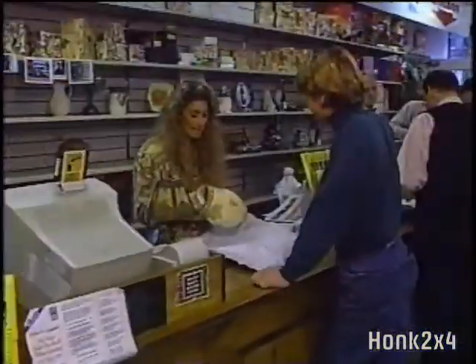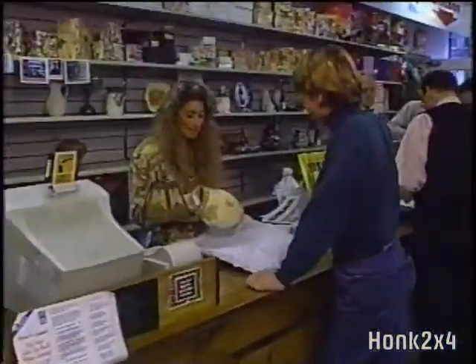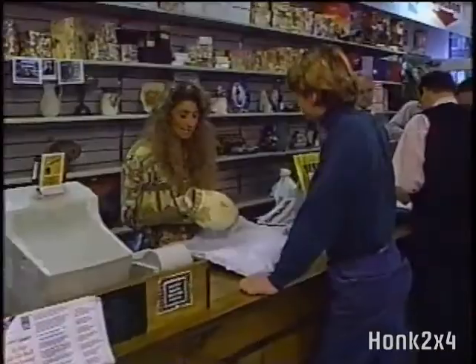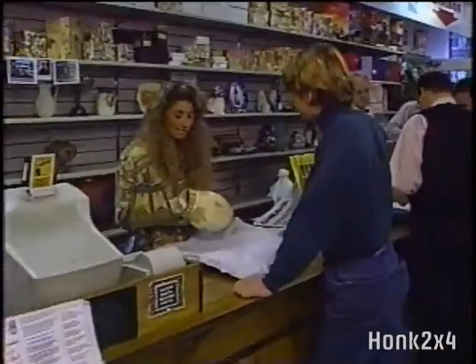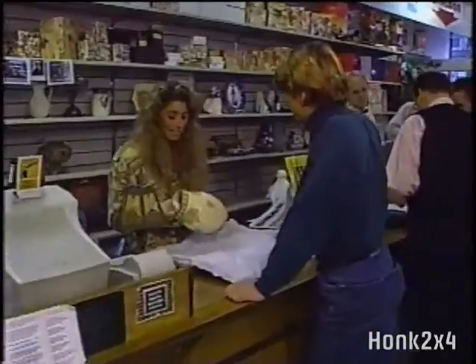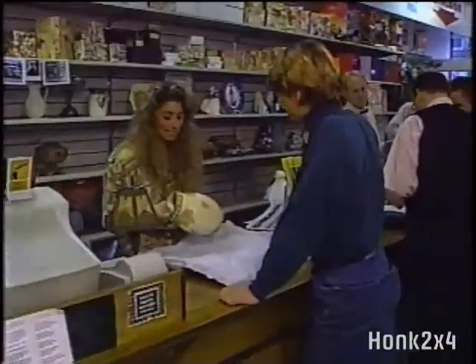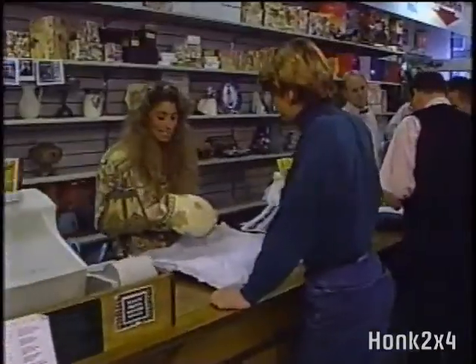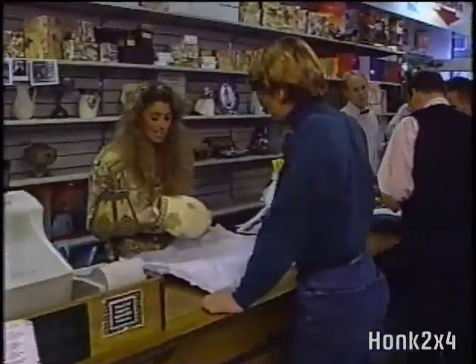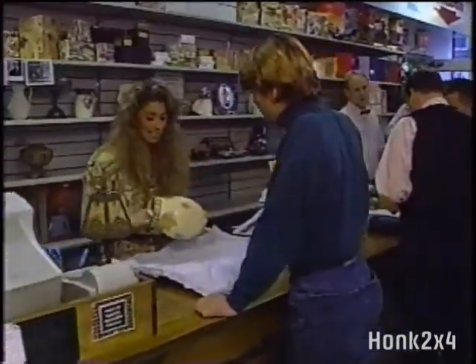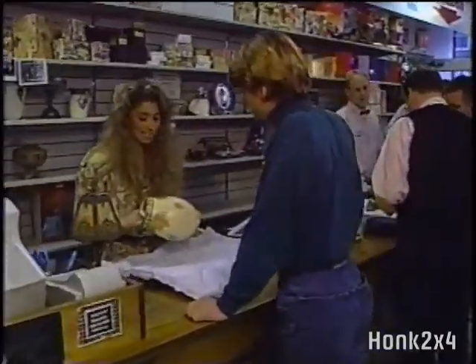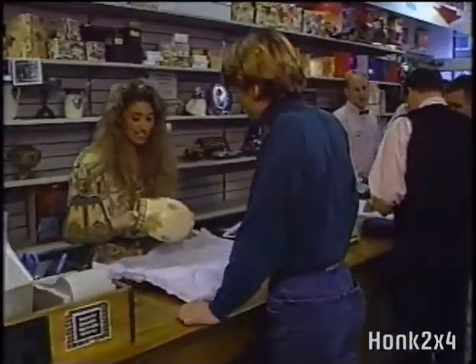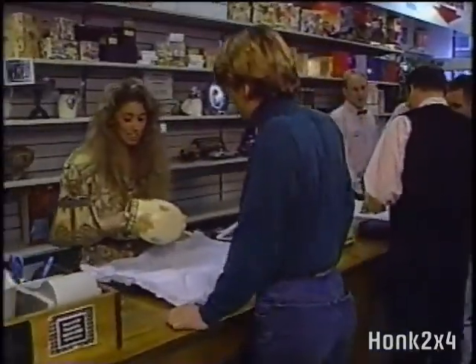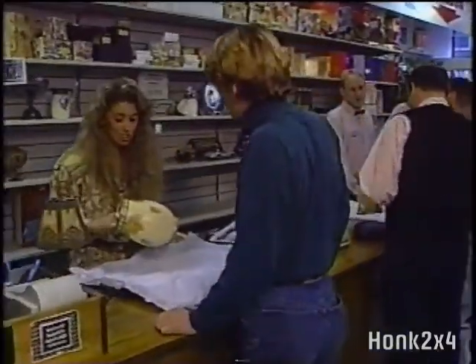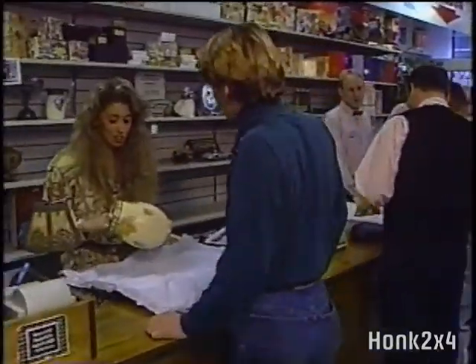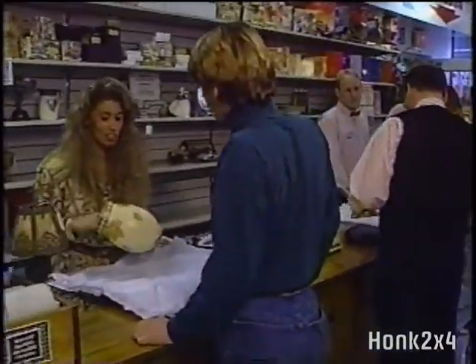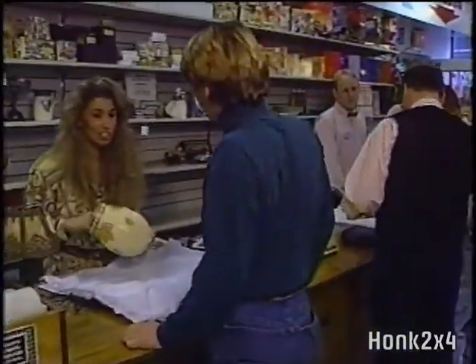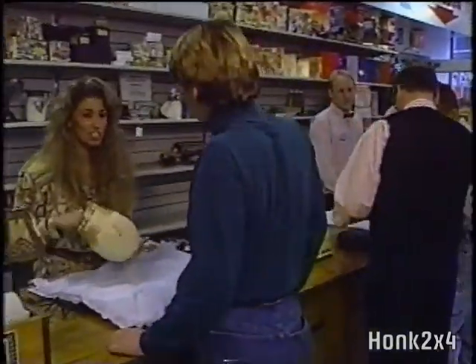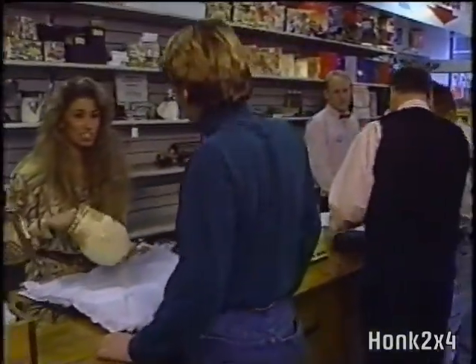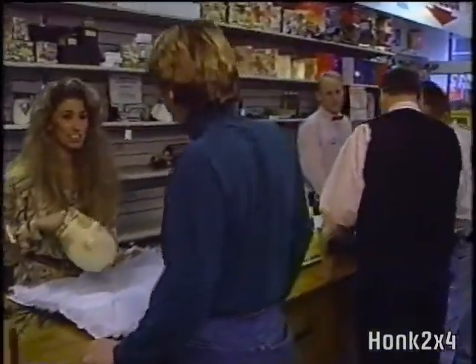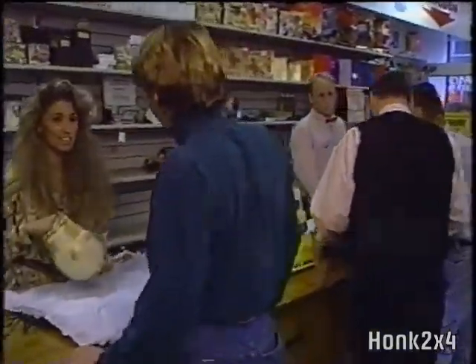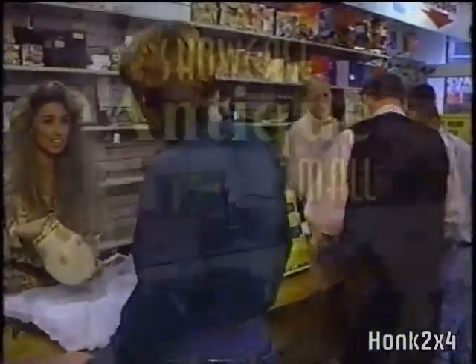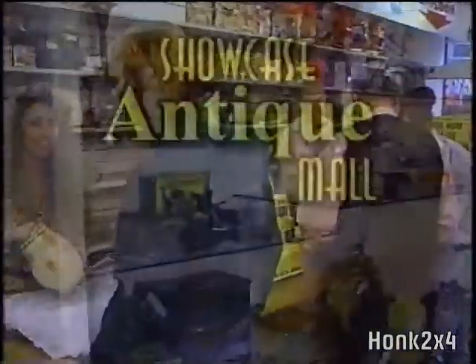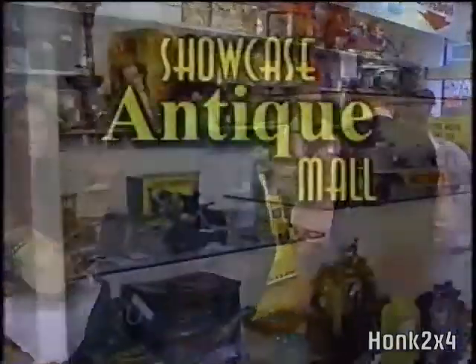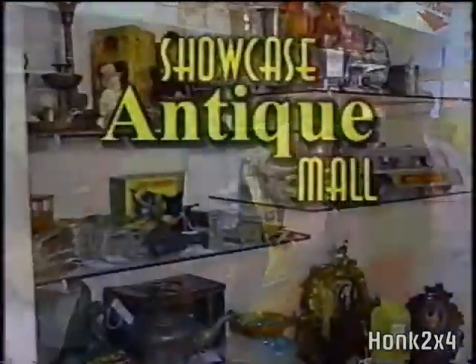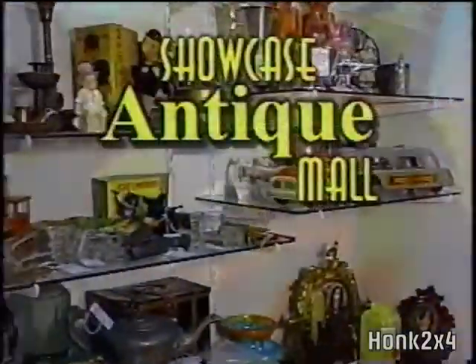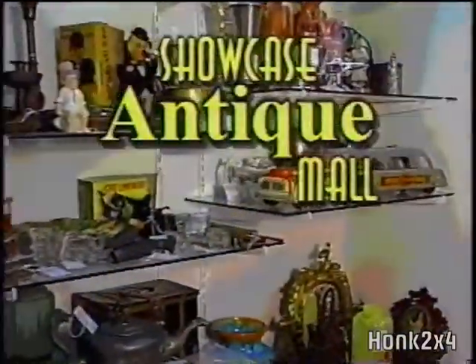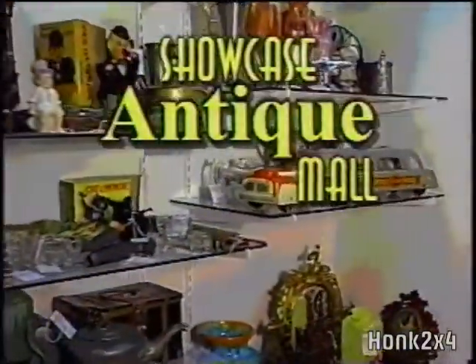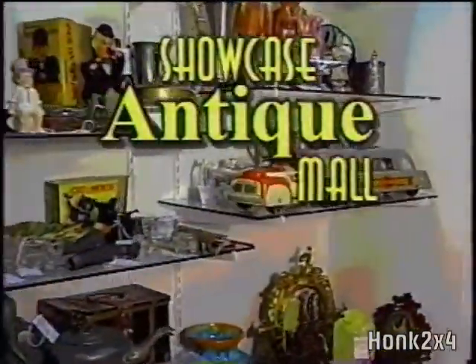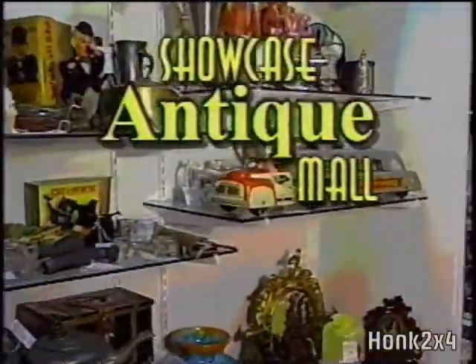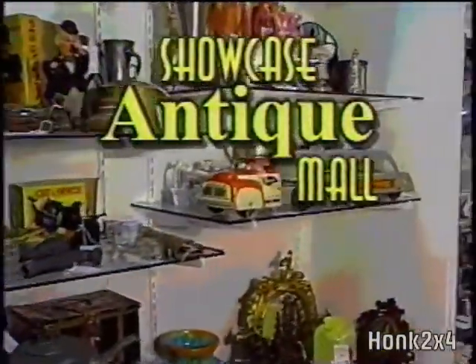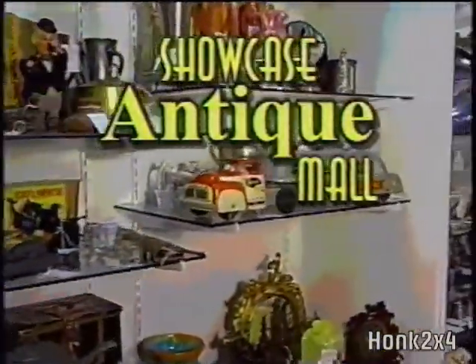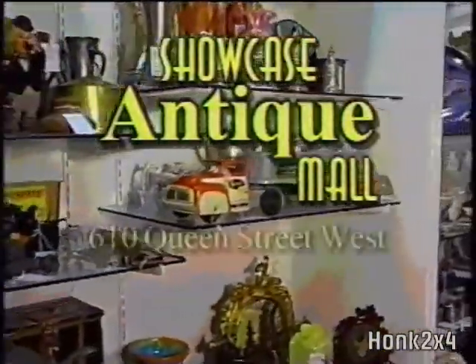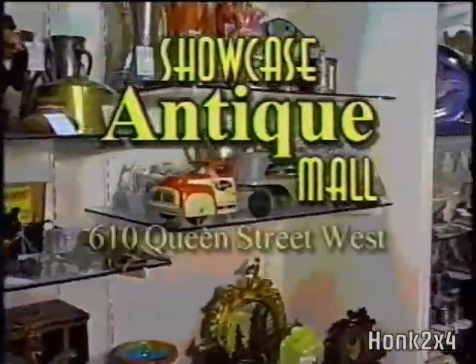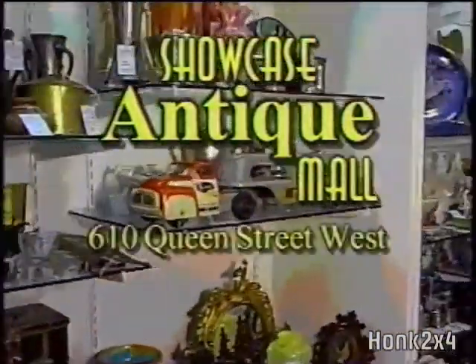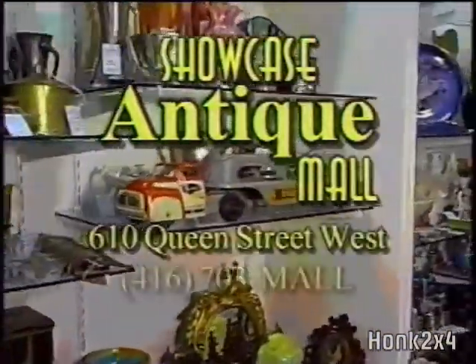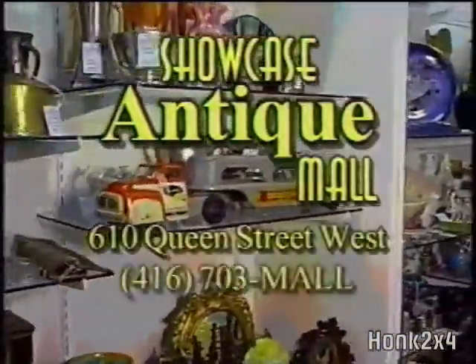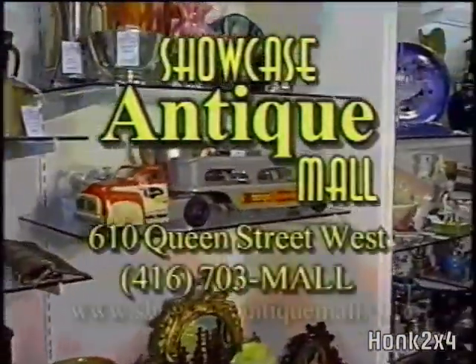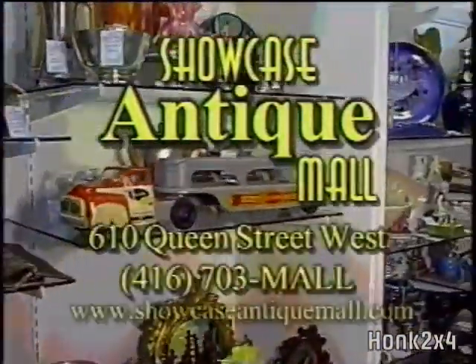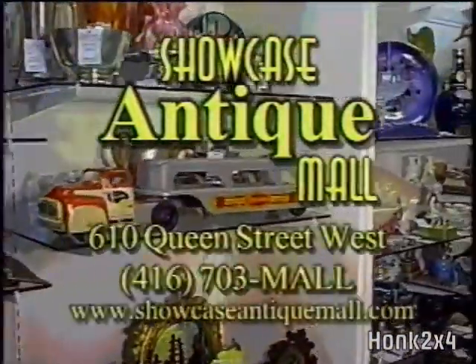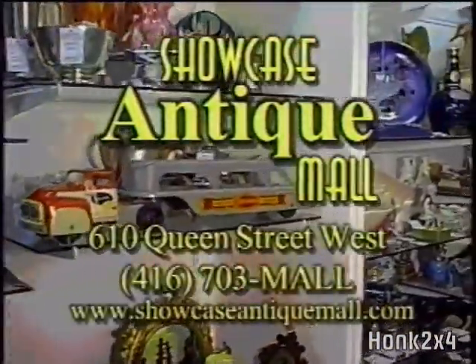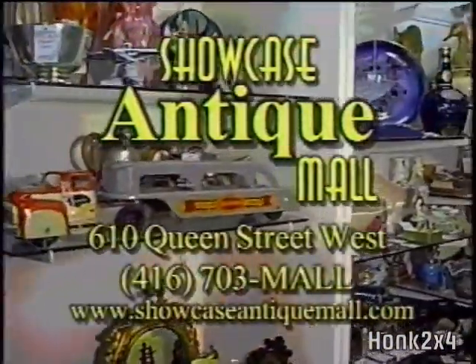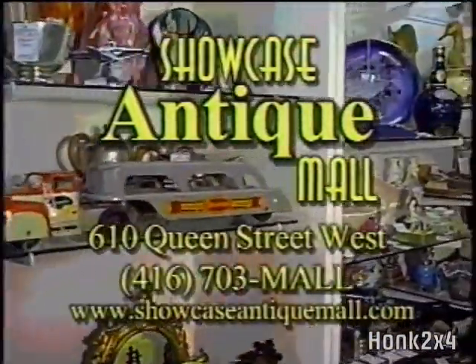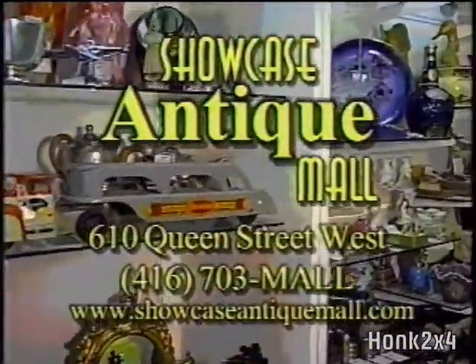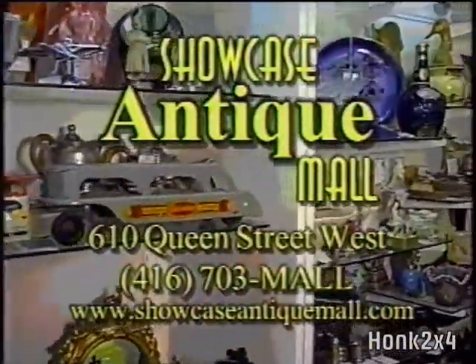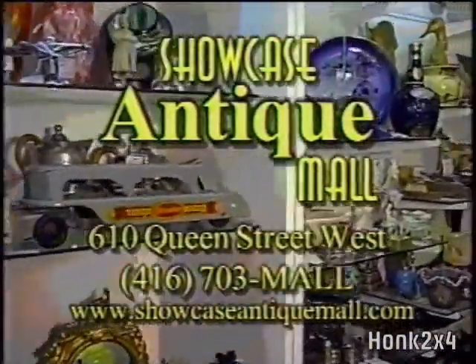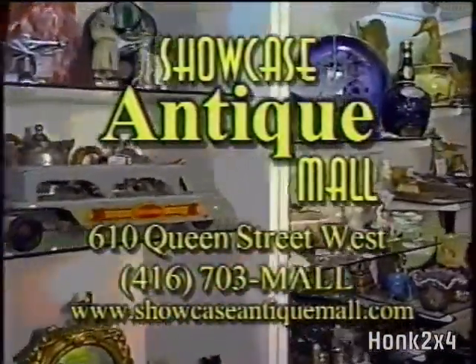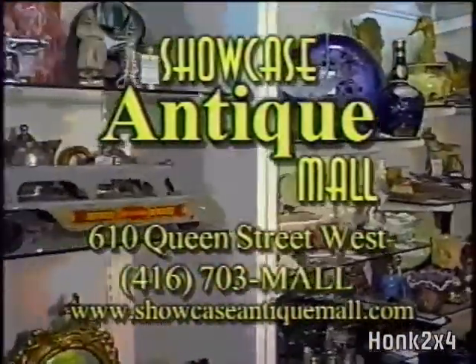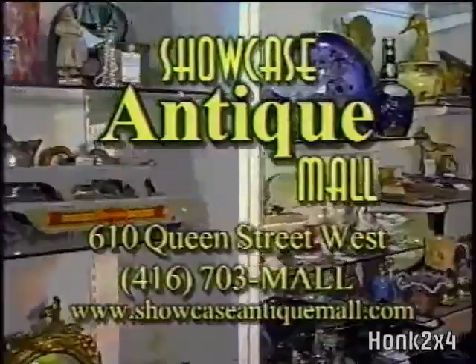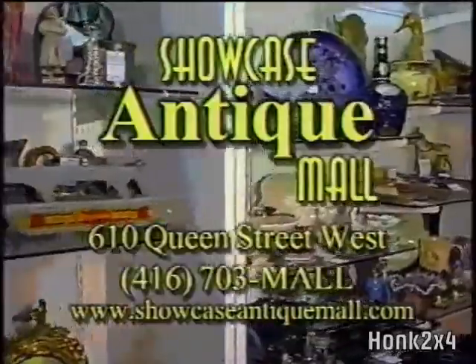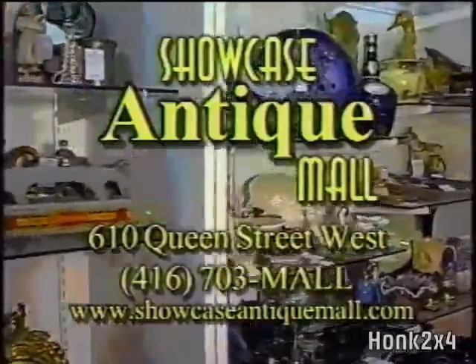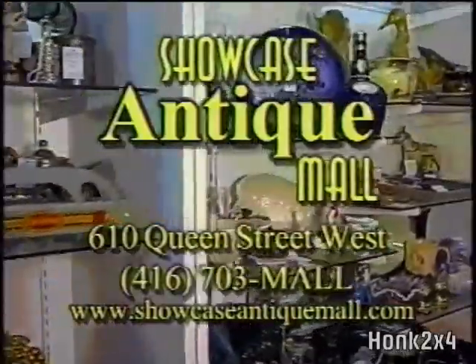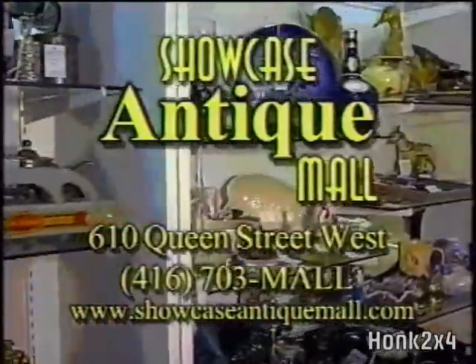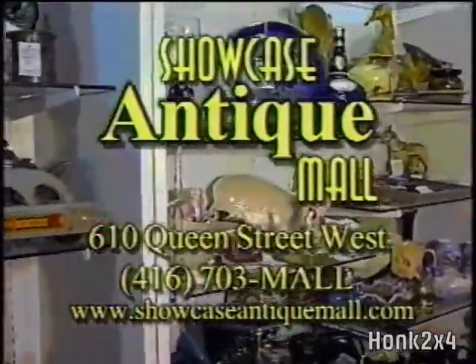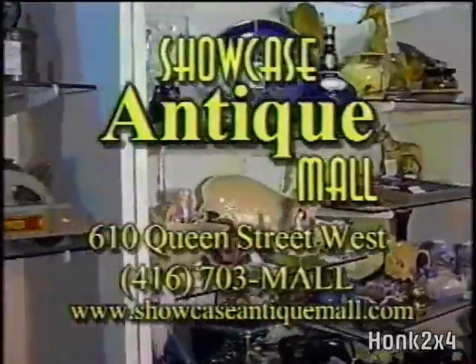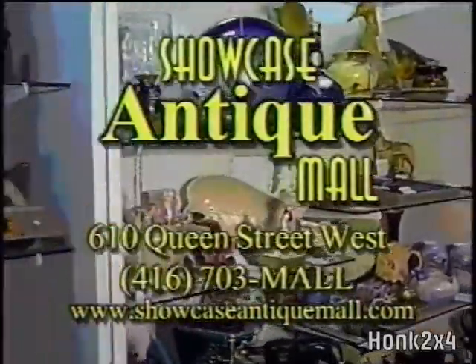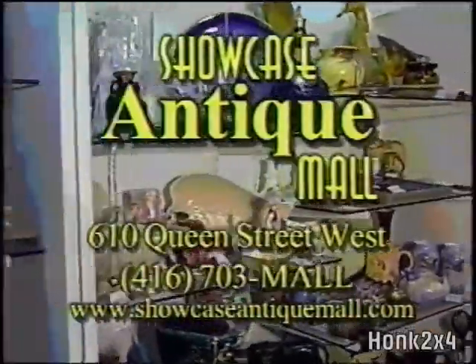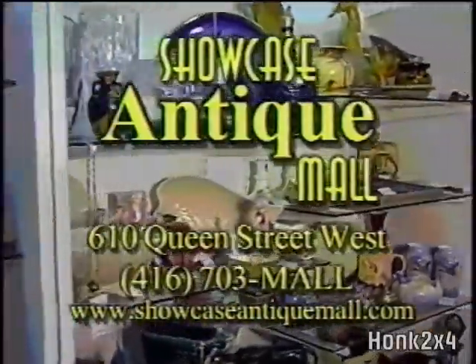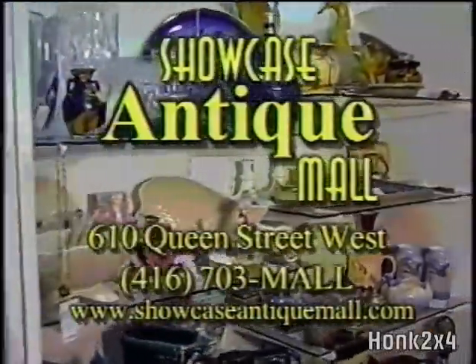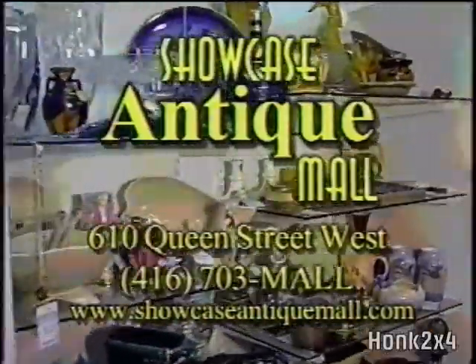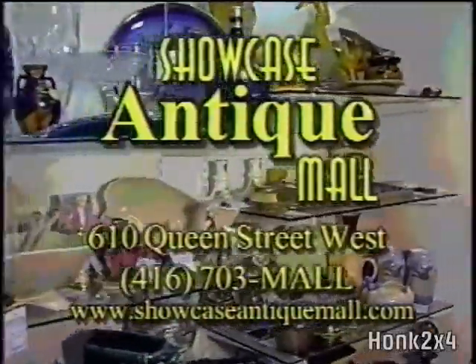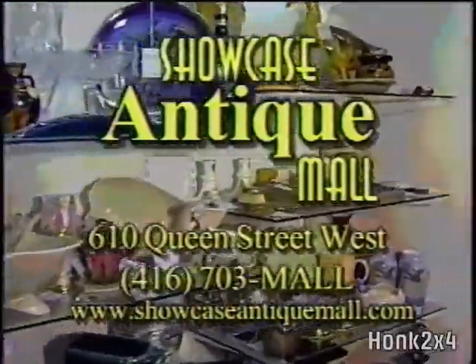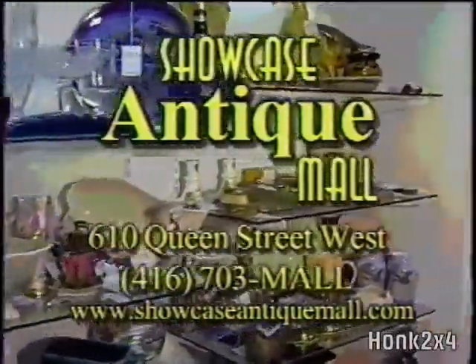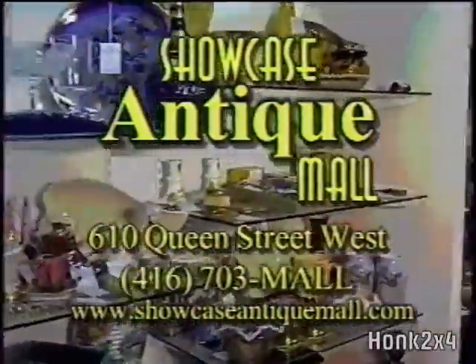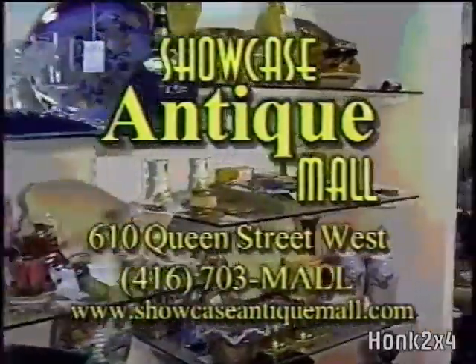Visit the all-old new mall. The Showcase Antique Mall — open 10 a.m. to 6 p.m., seven days a week at 610 Queen Street West.